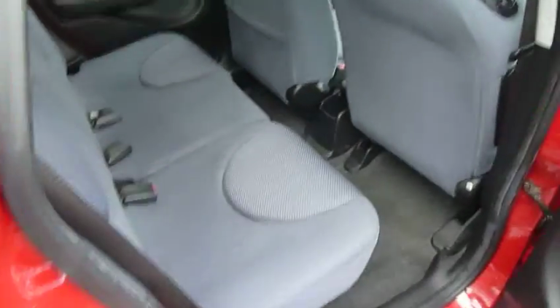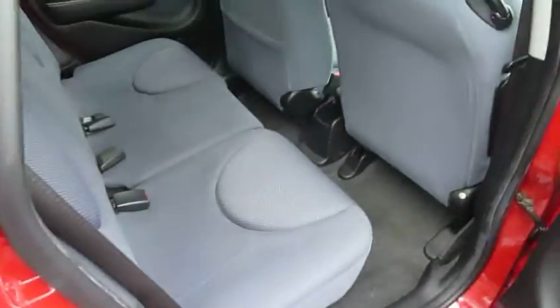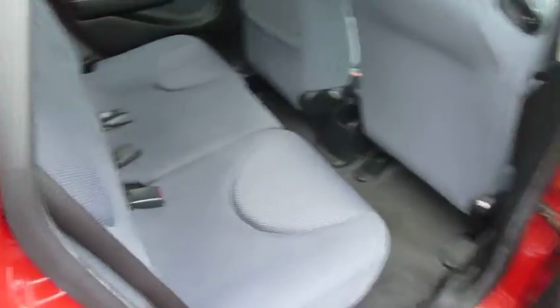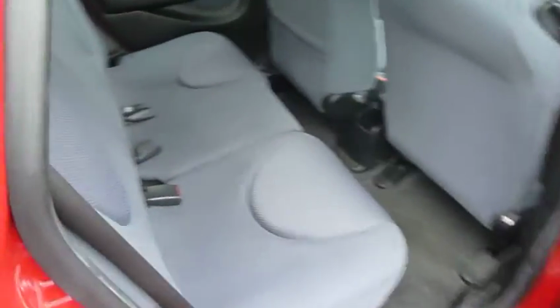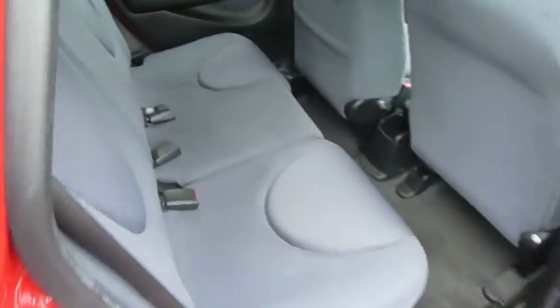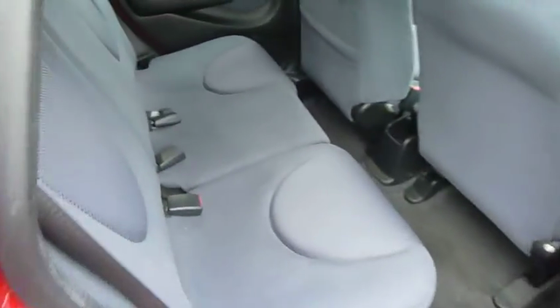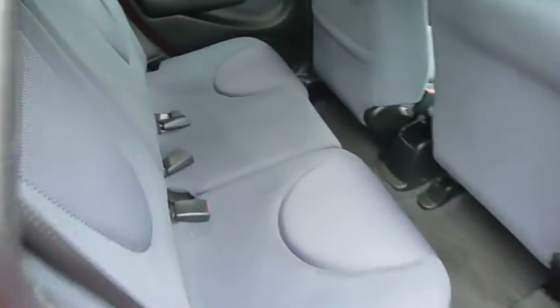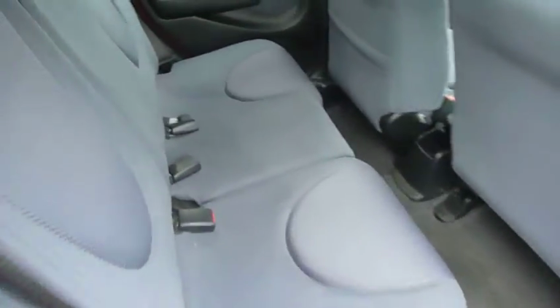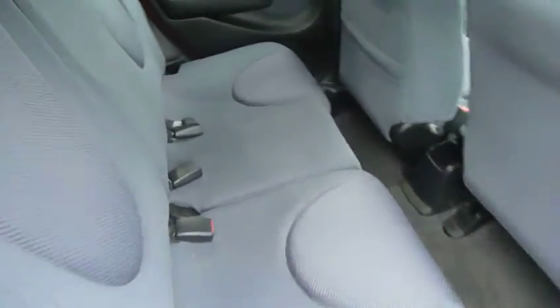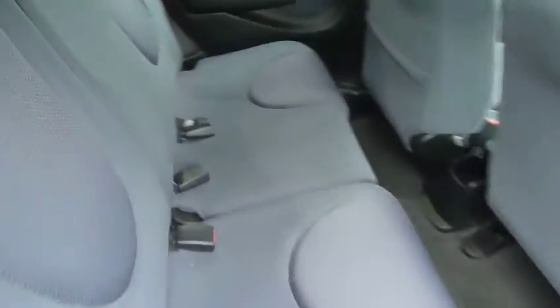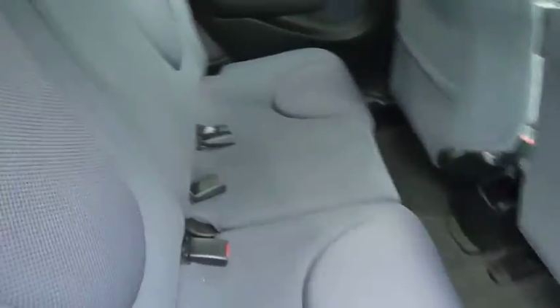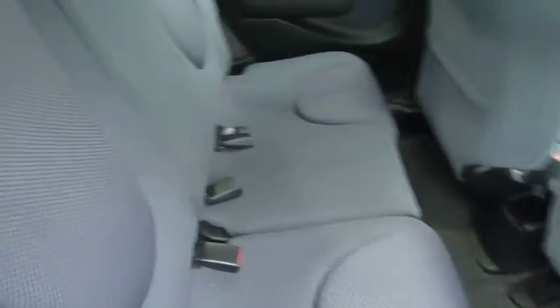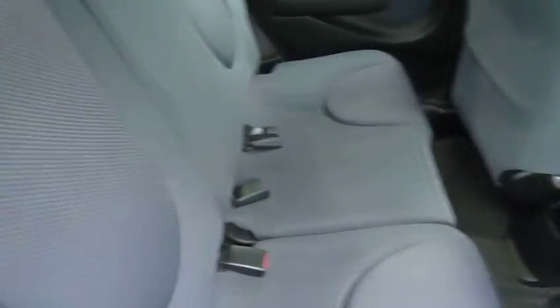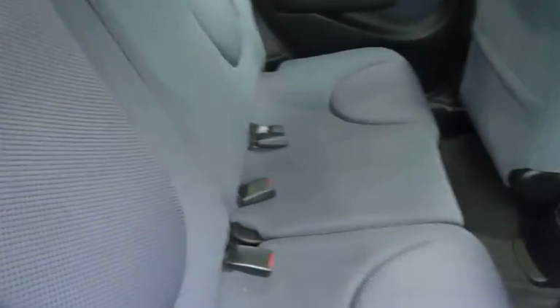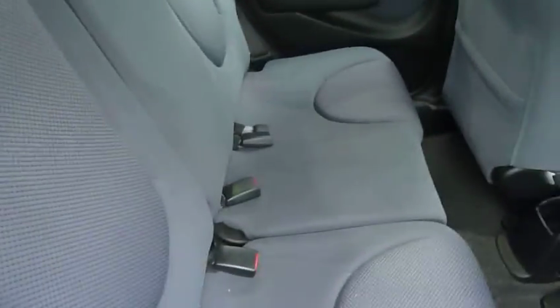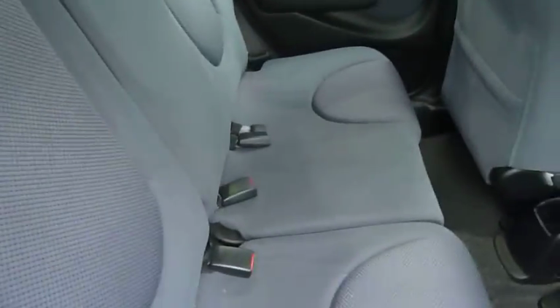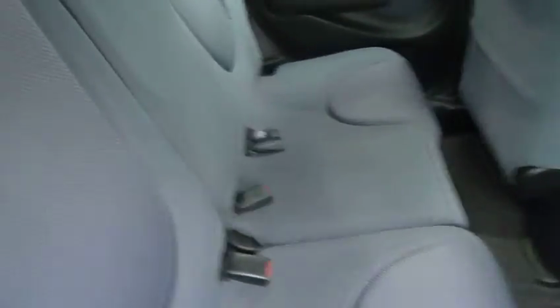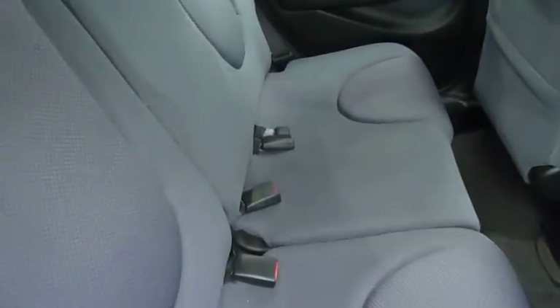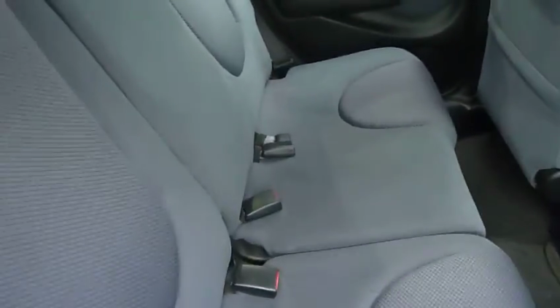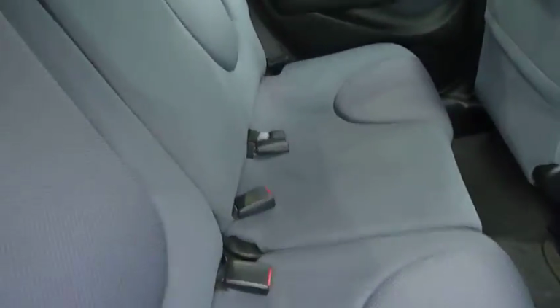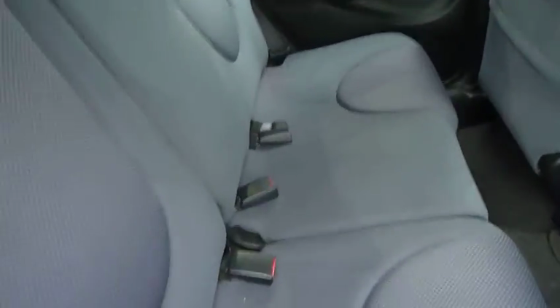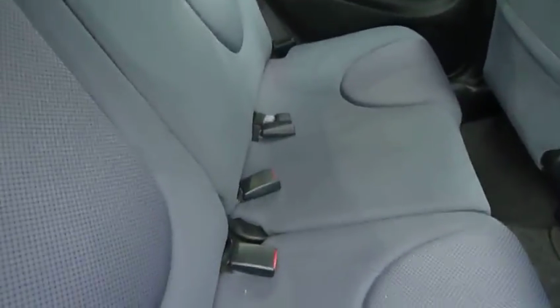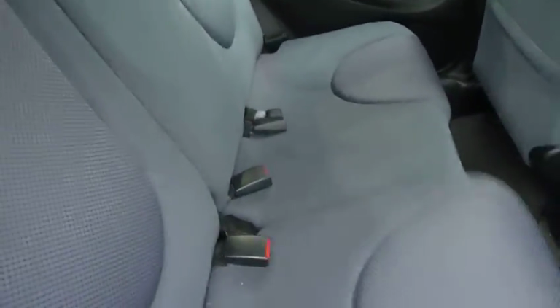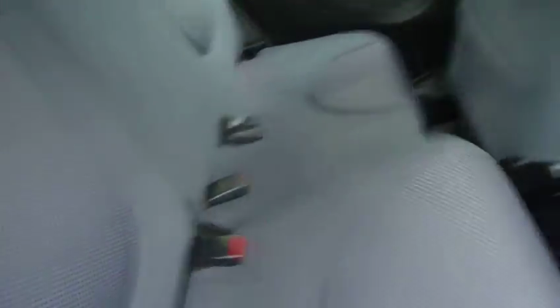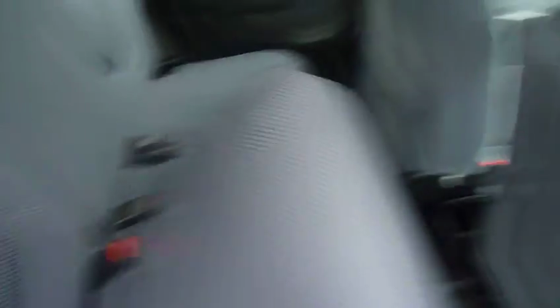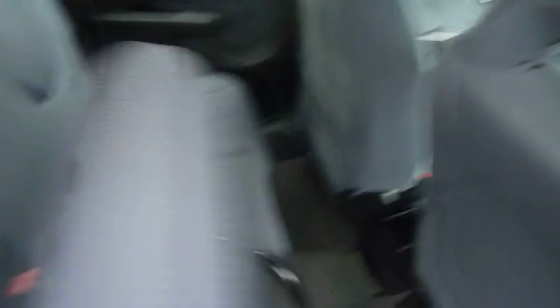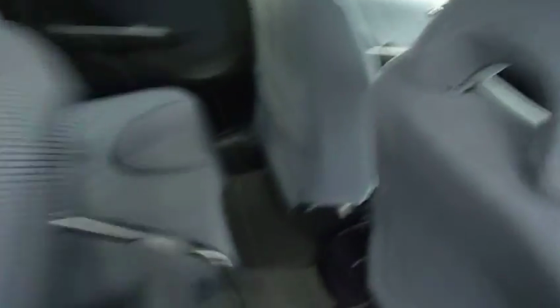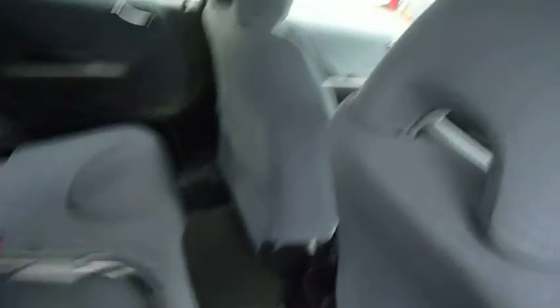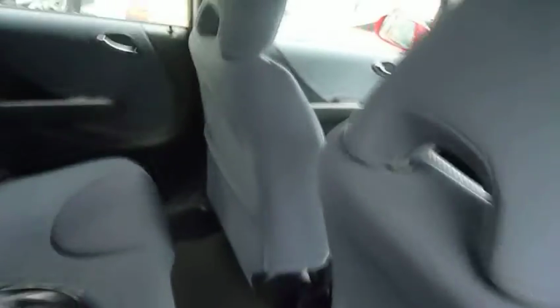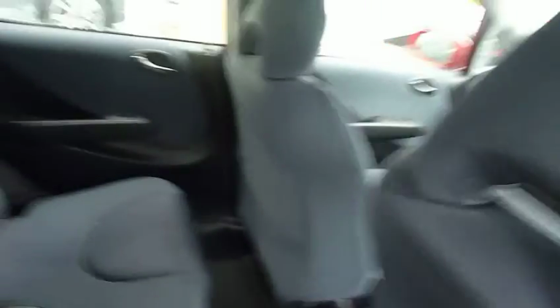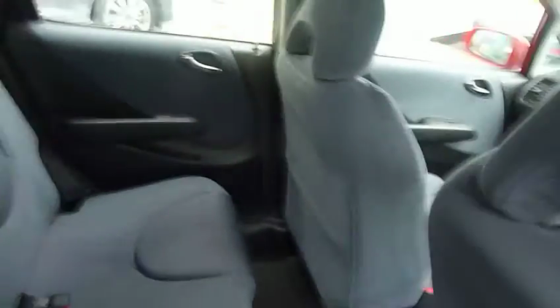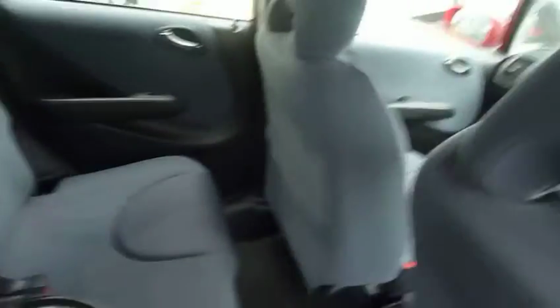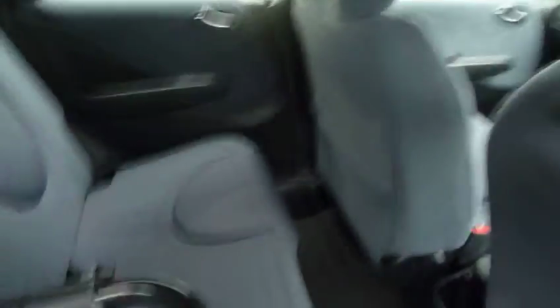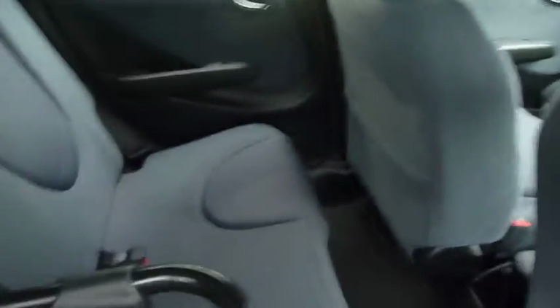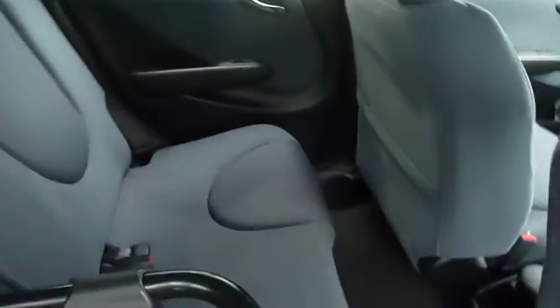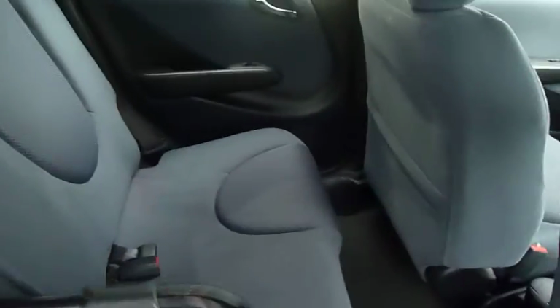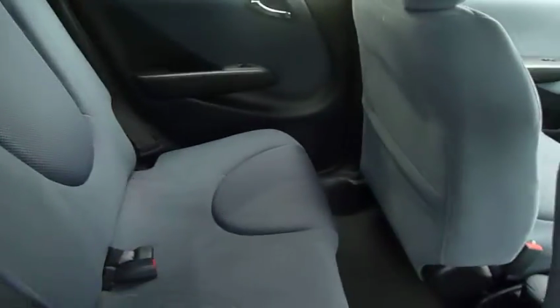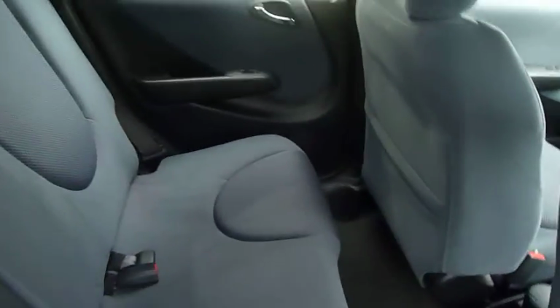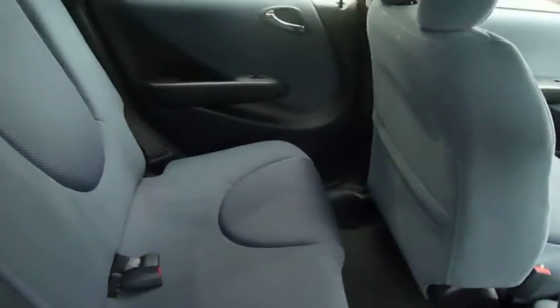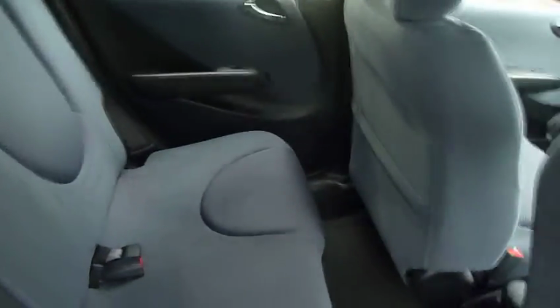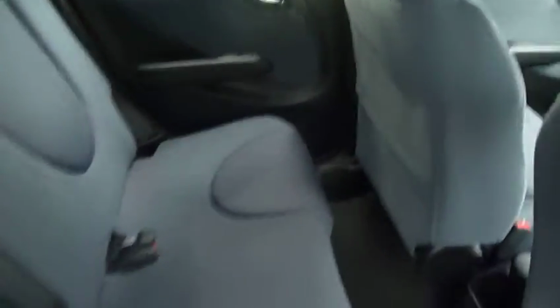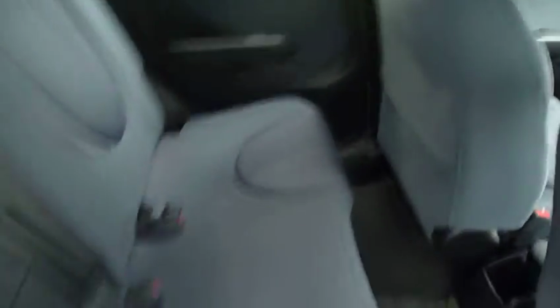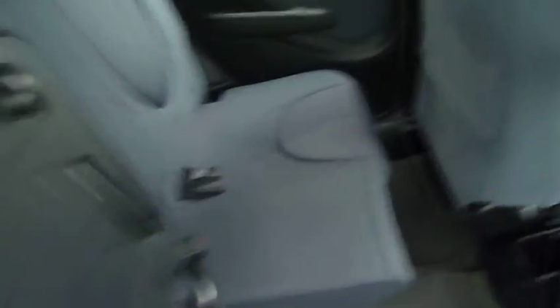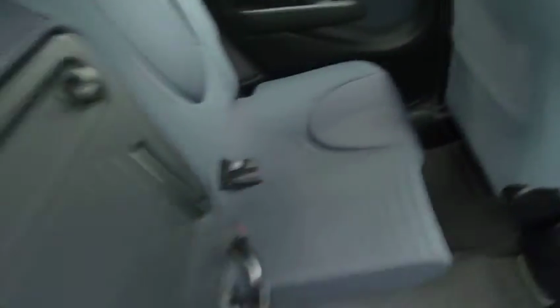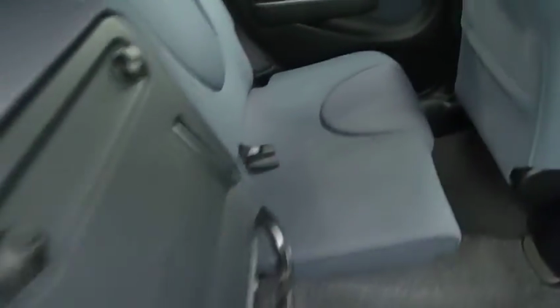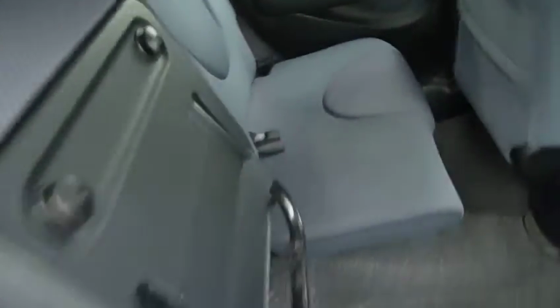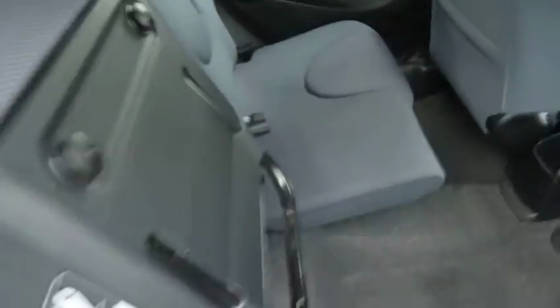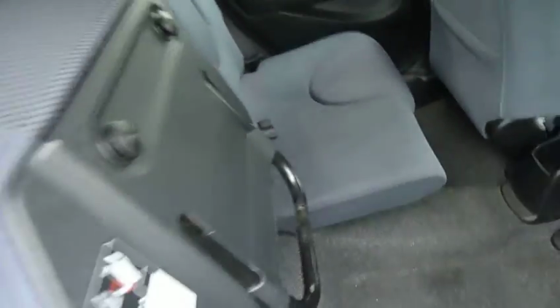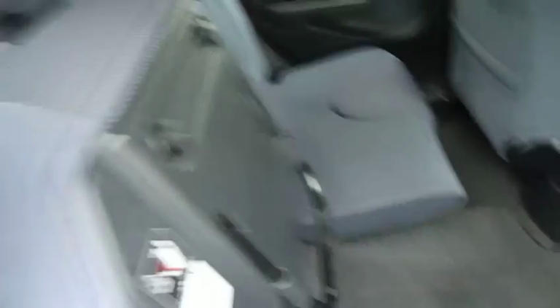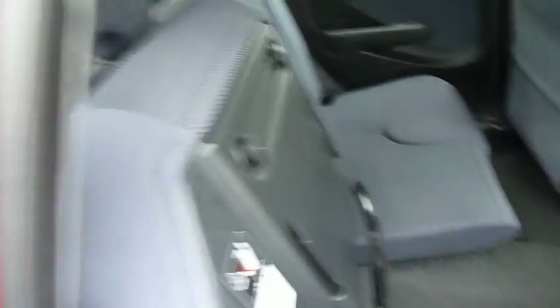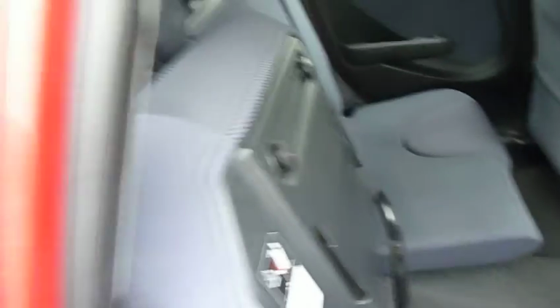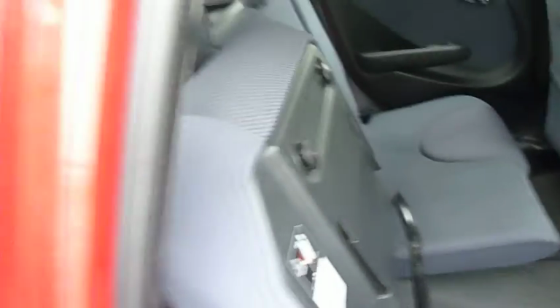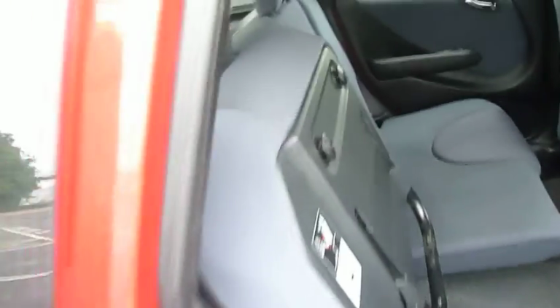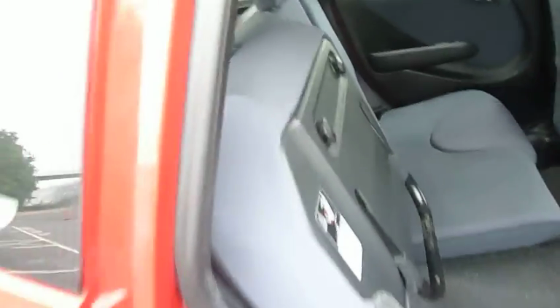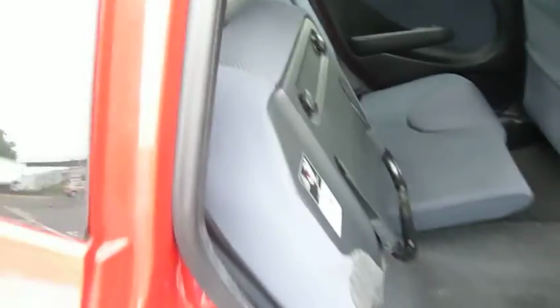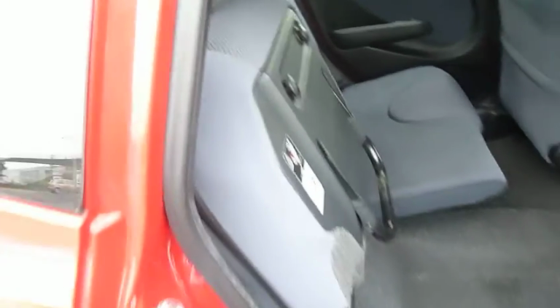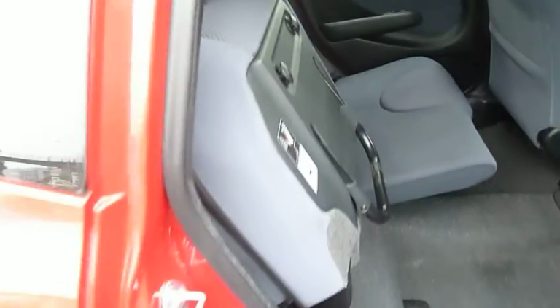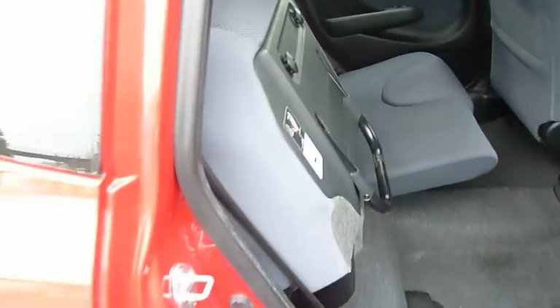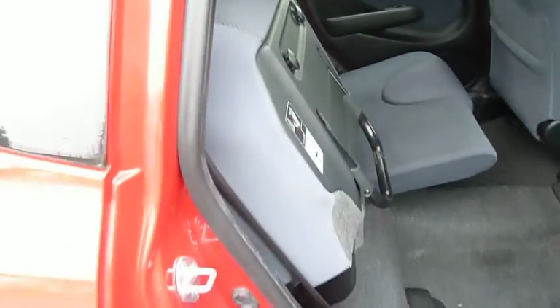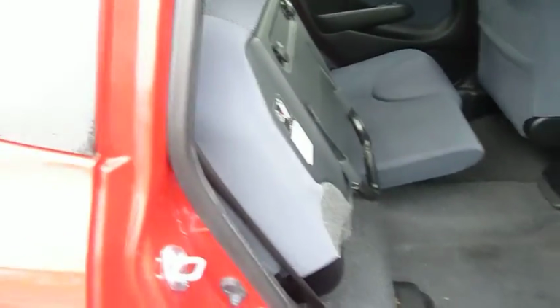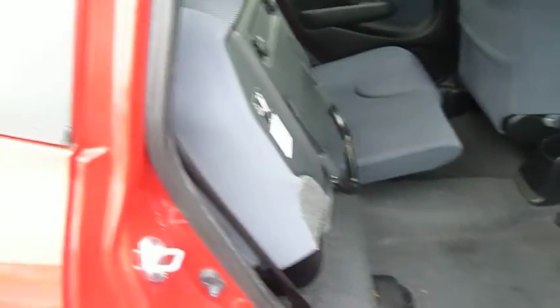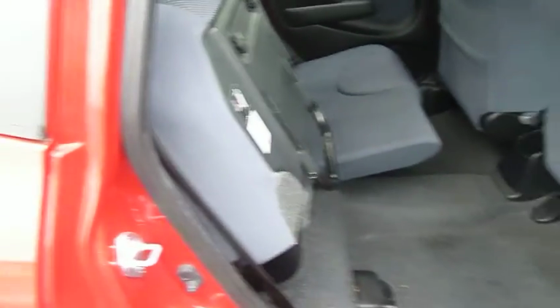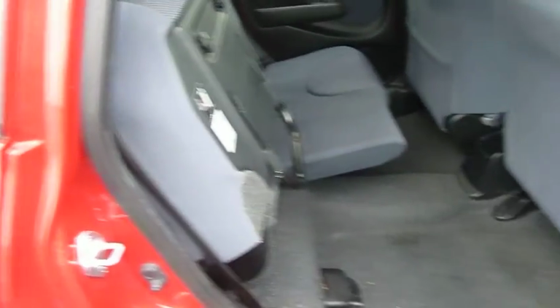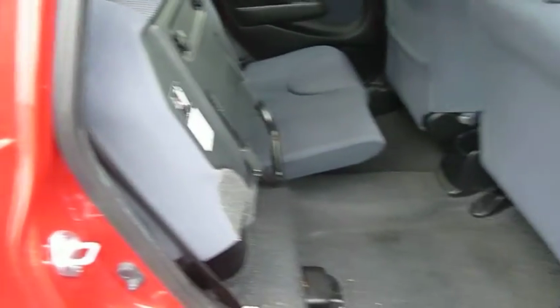If you have a look in the back, again really nice condition. You've got Honda's magic seats which lift up as easy as that.